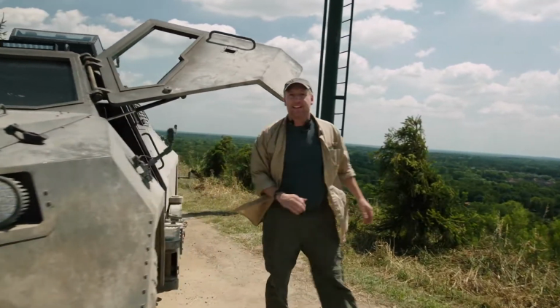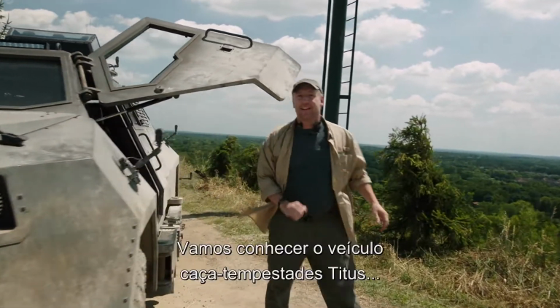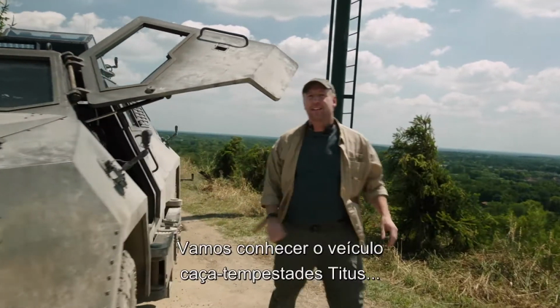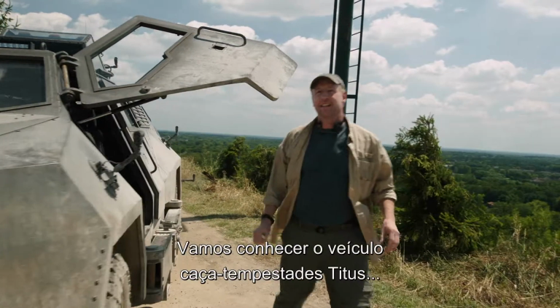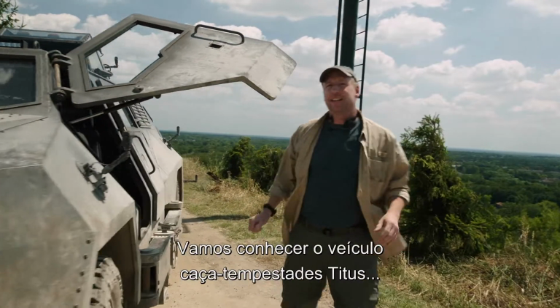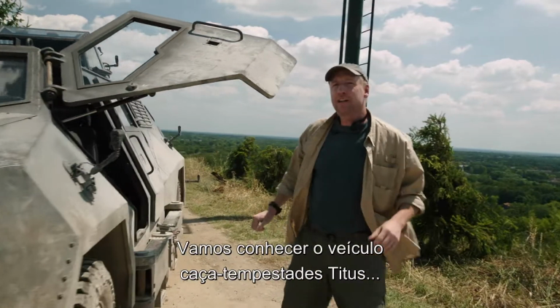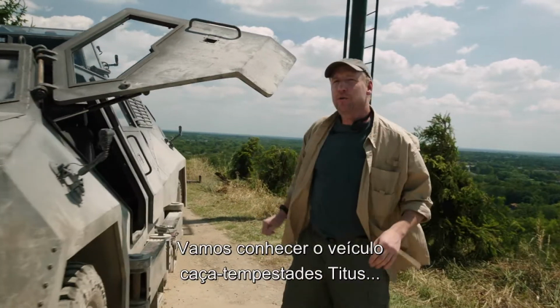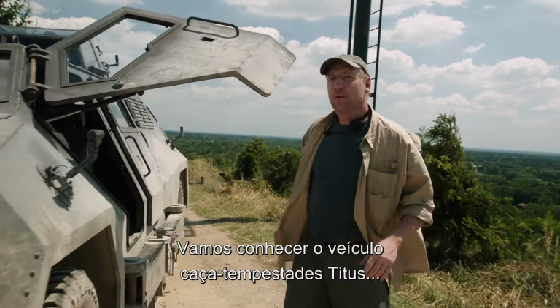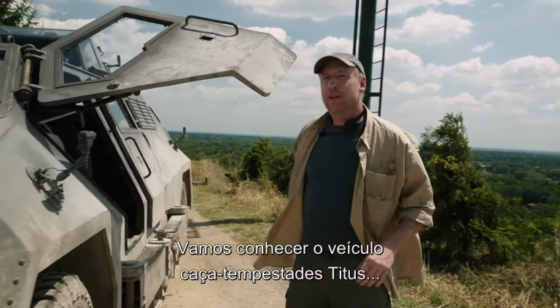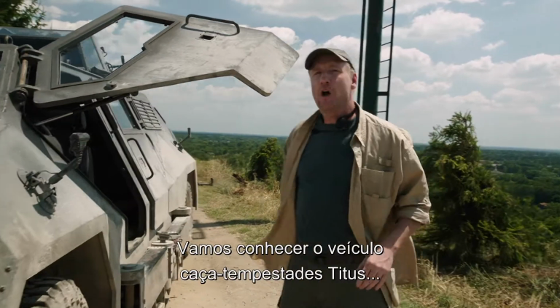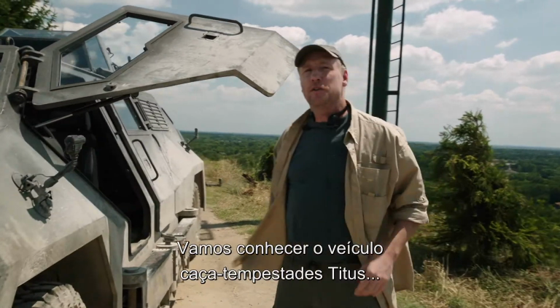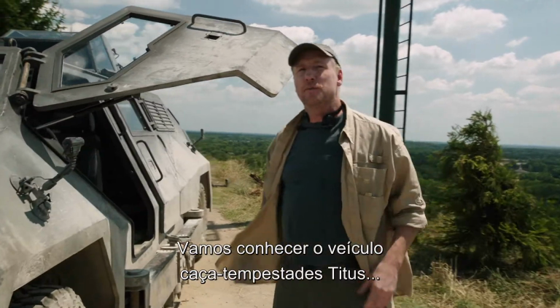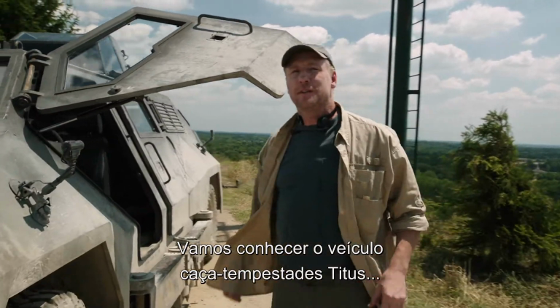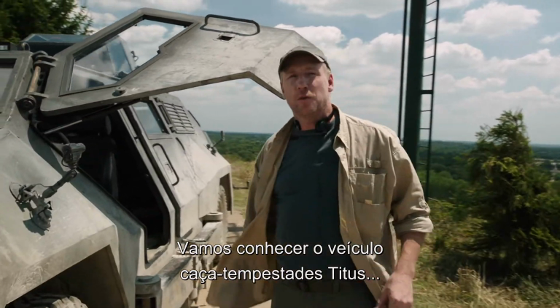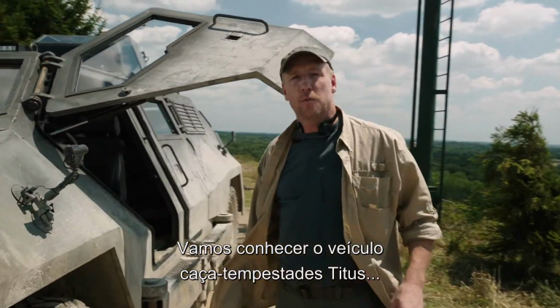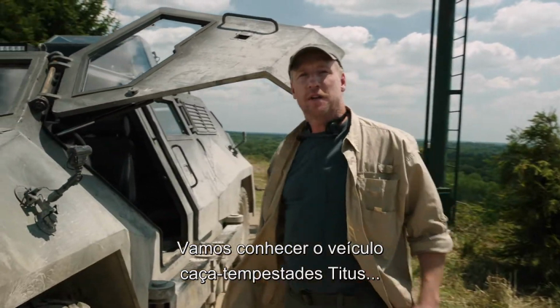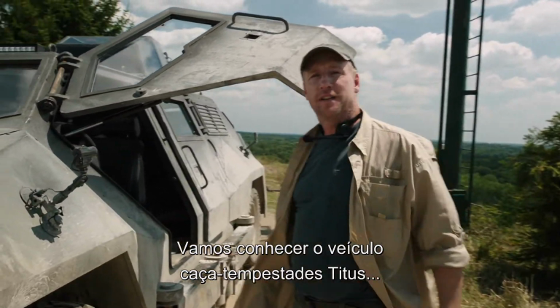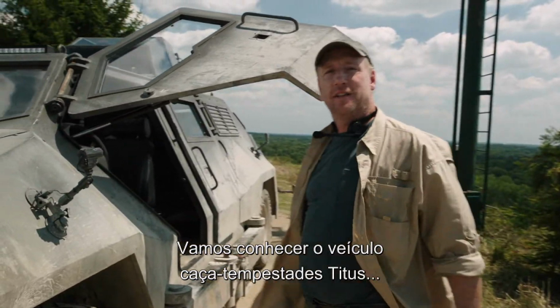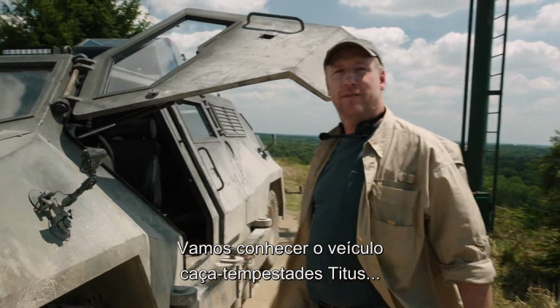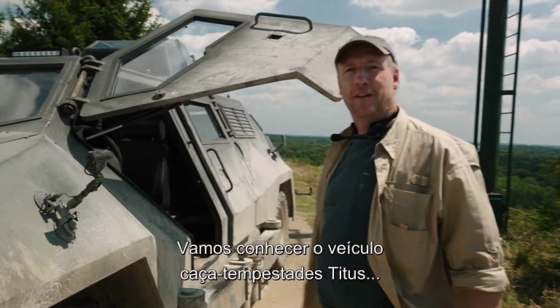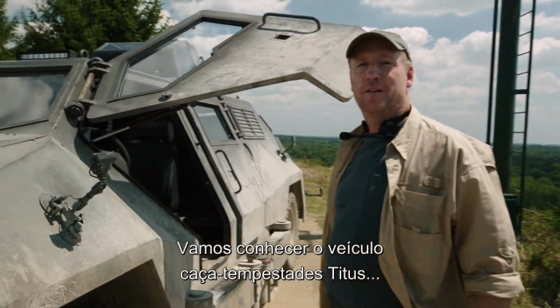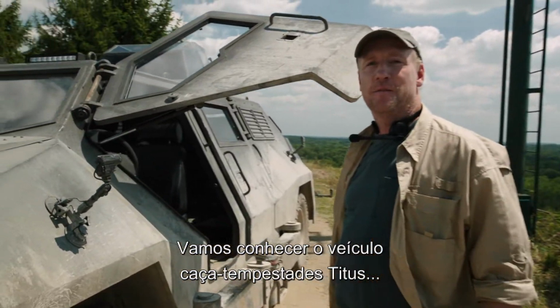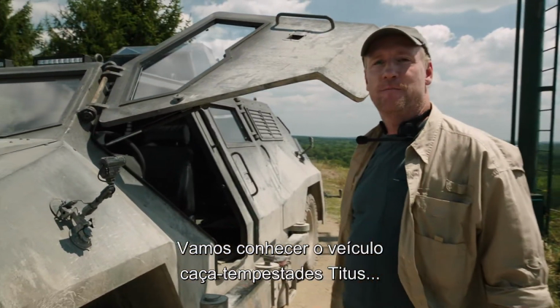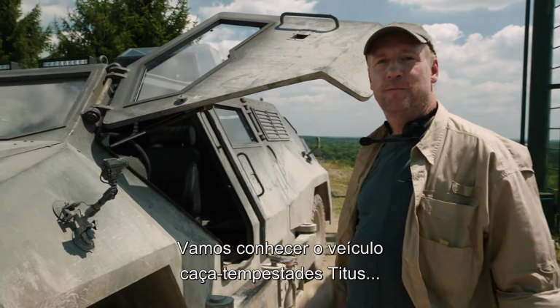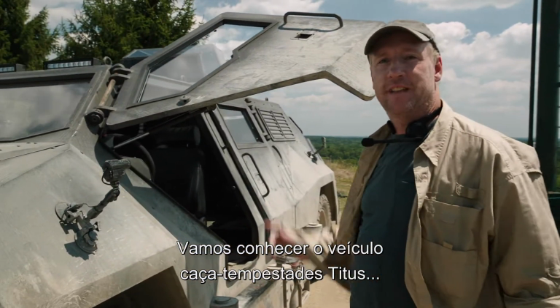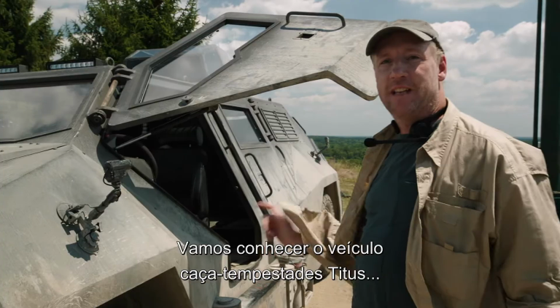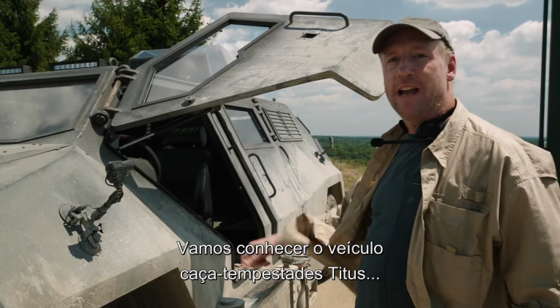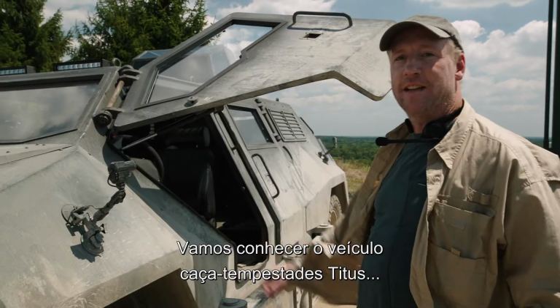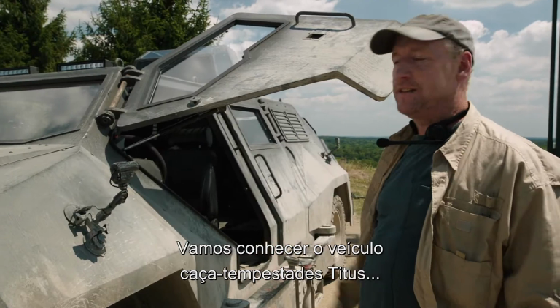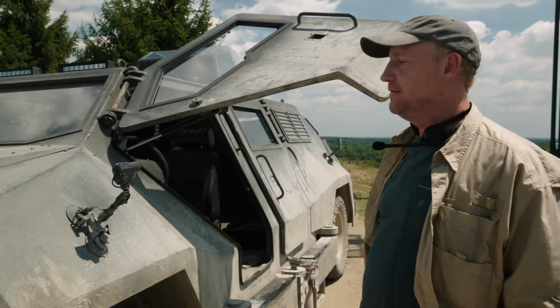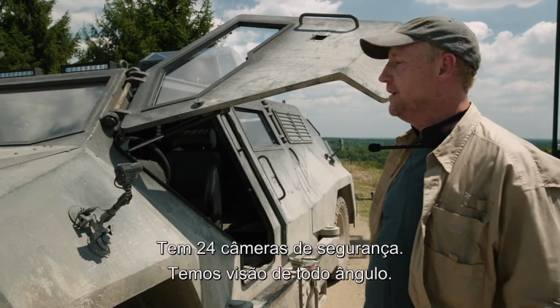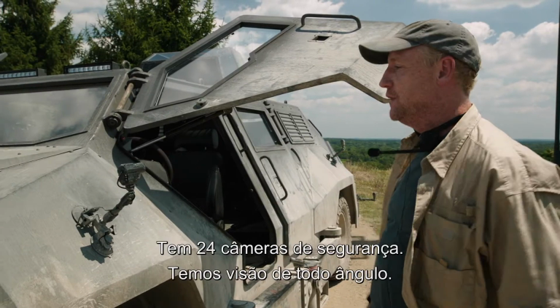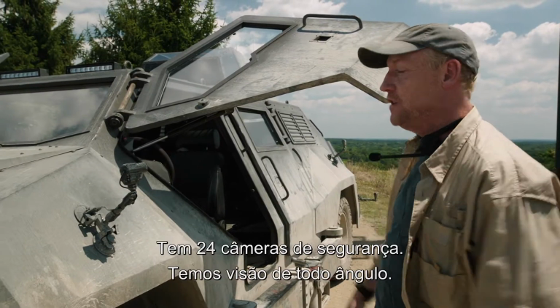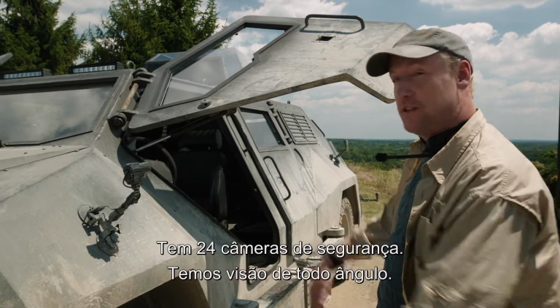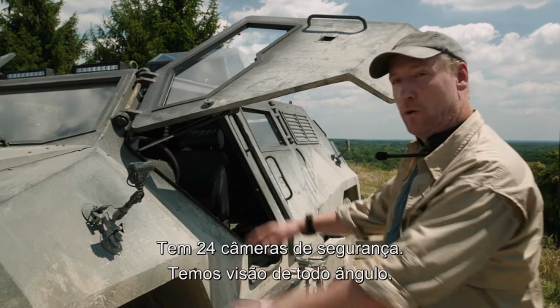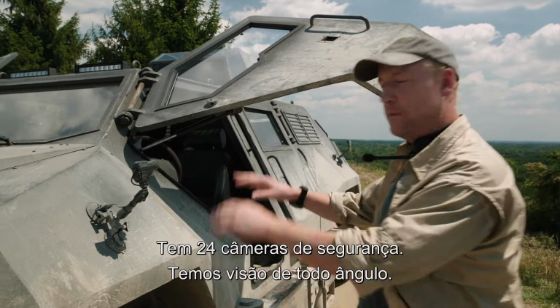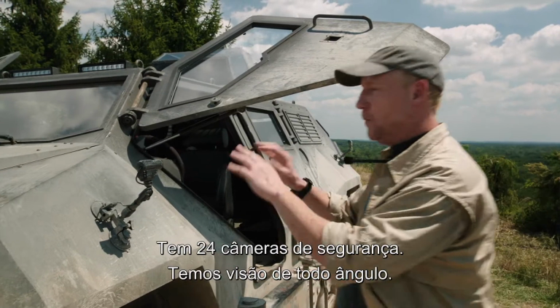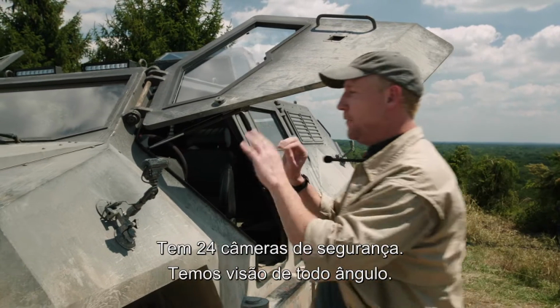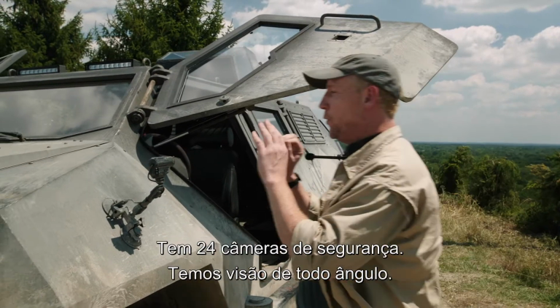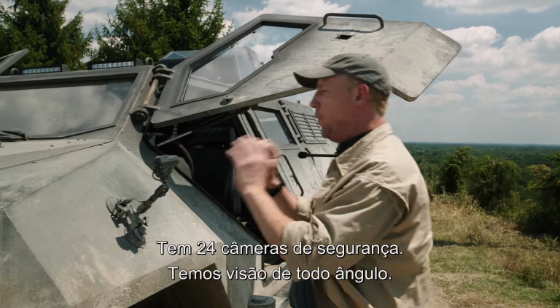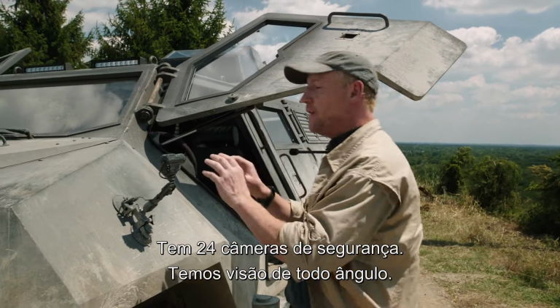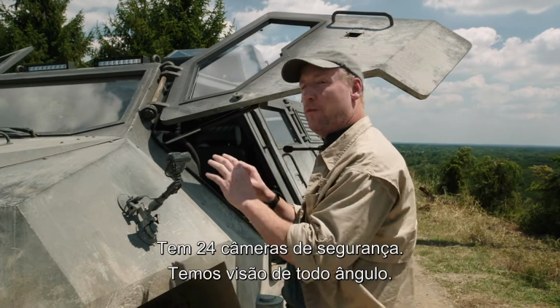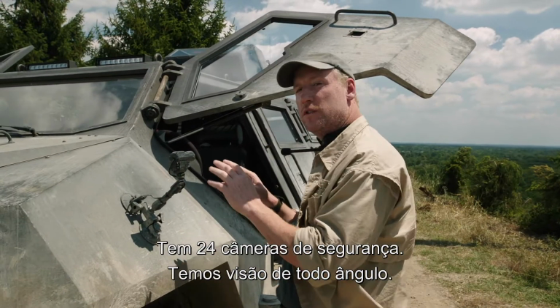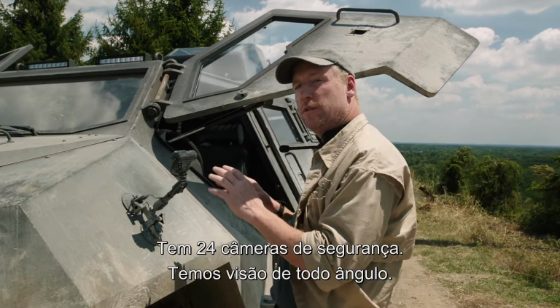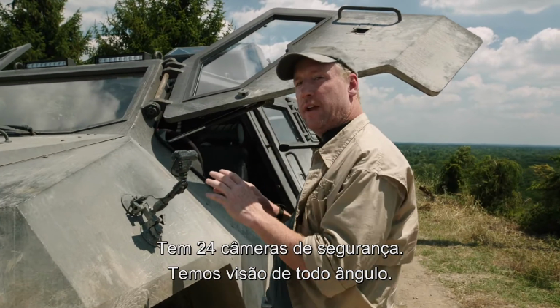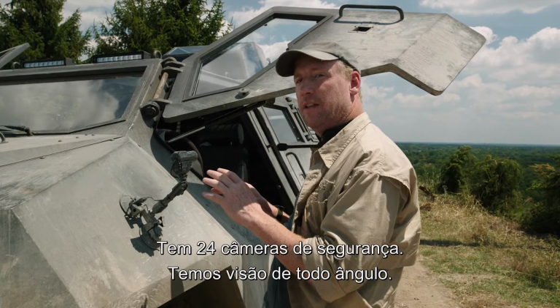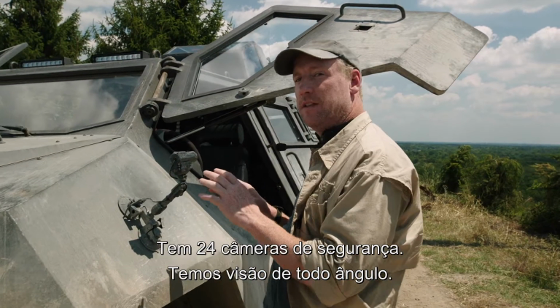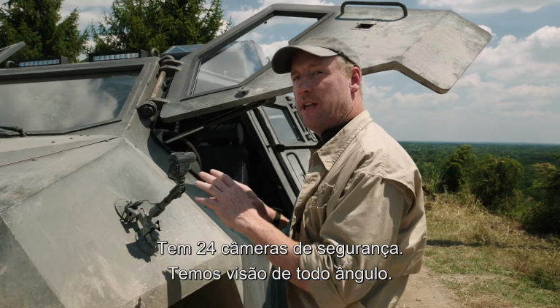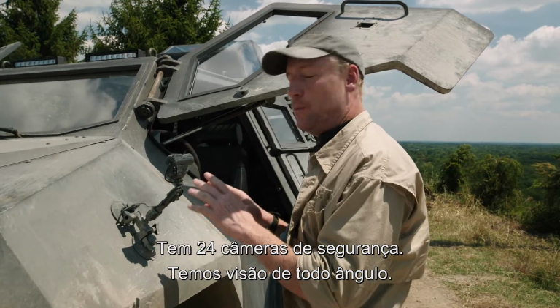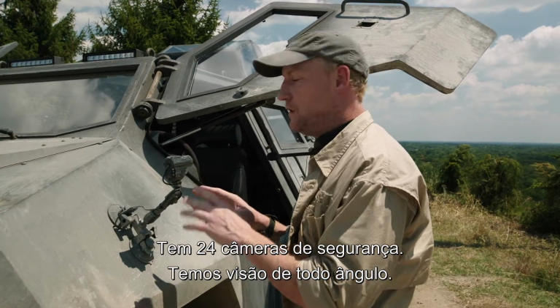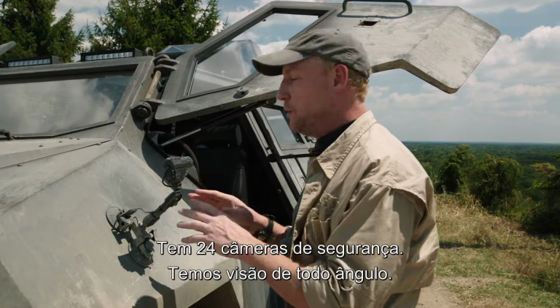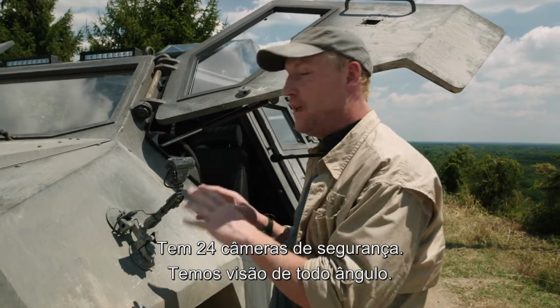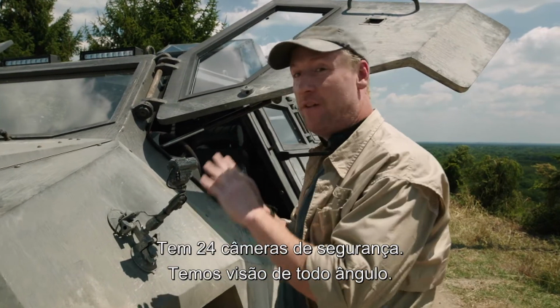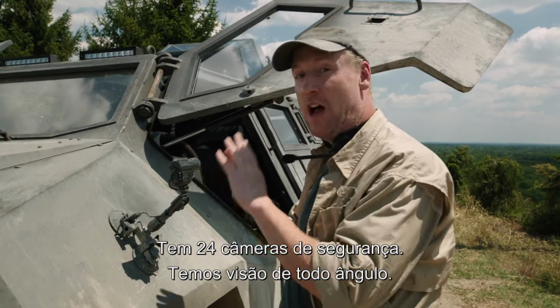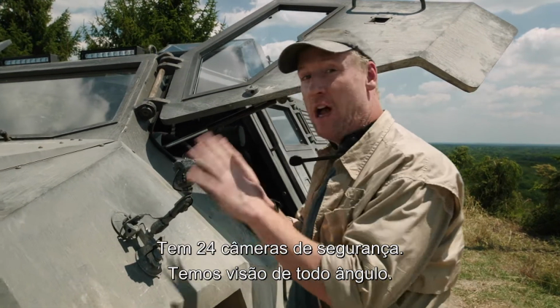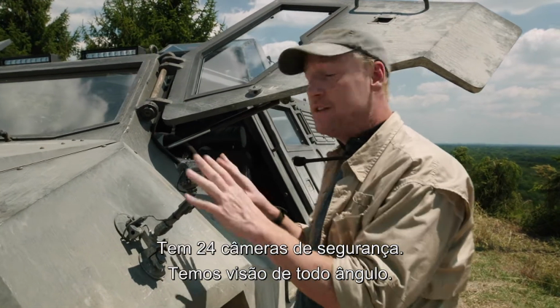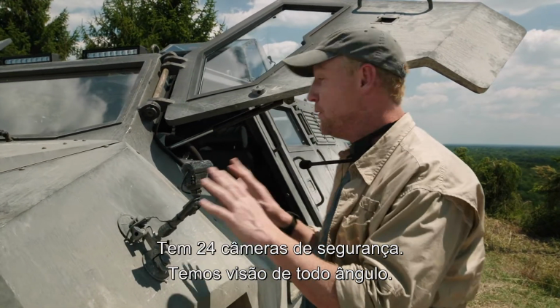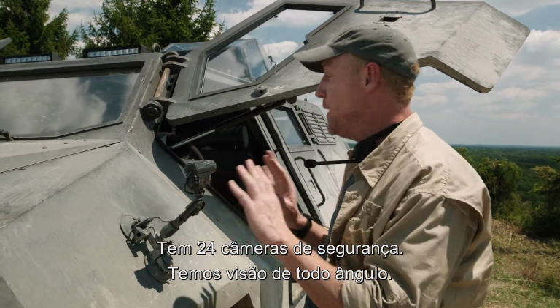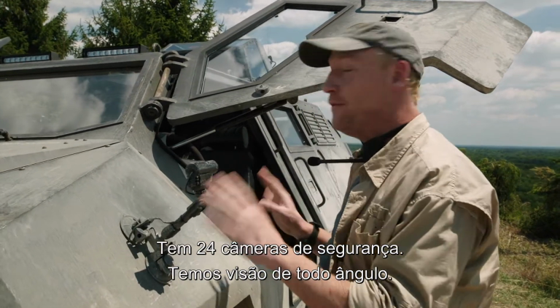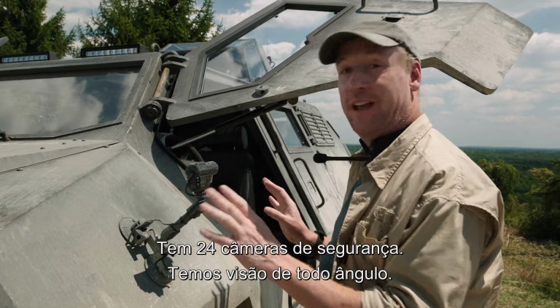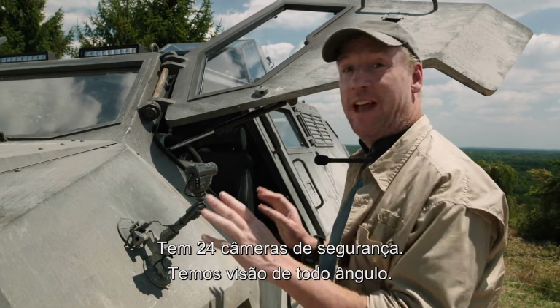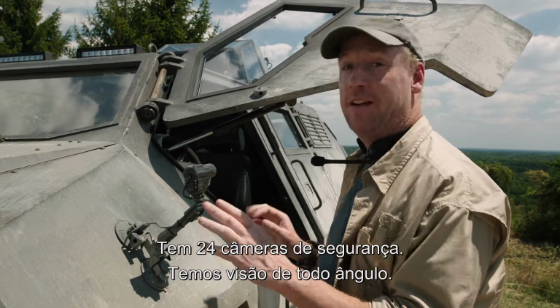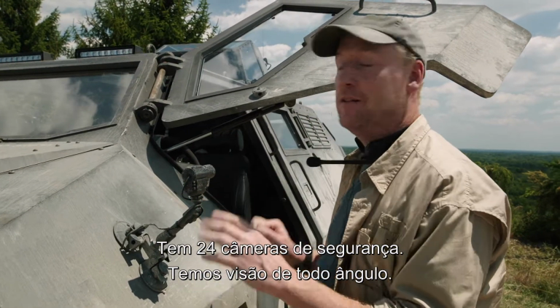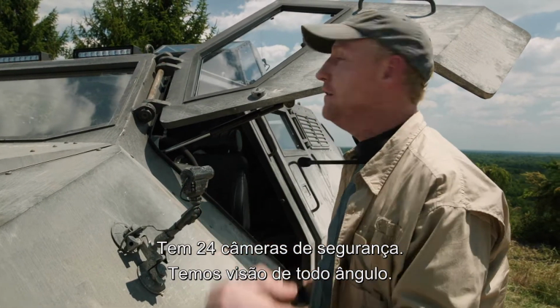Let's take a tour of the ultimate storm-chasing vehicle, the Titus. She's equipped with 24 surveillance cameras, so we have eyes from every angle.